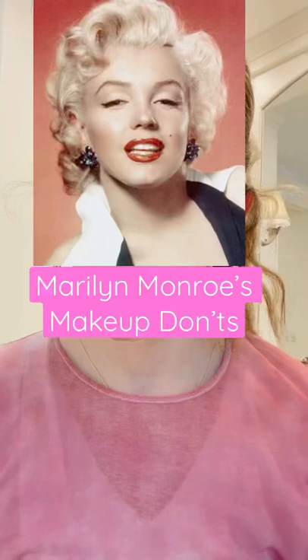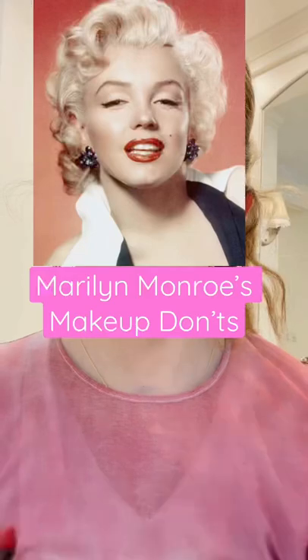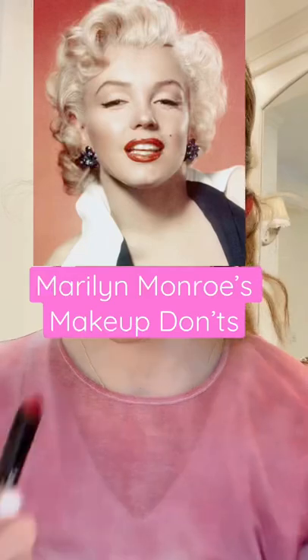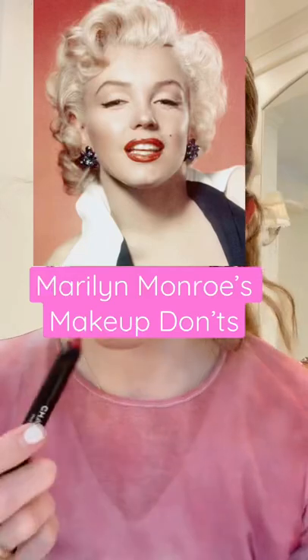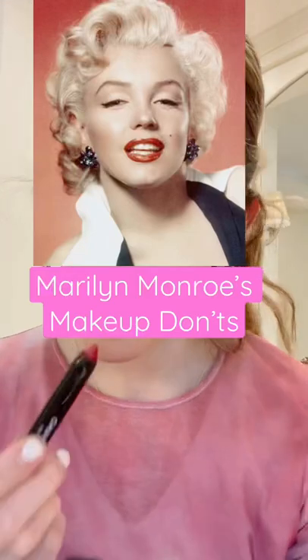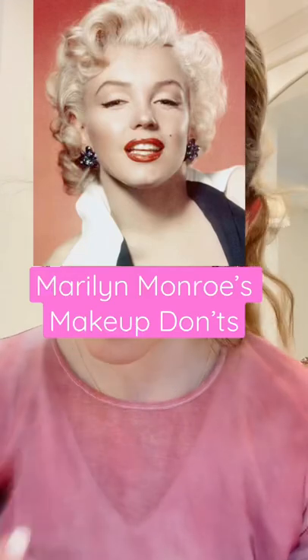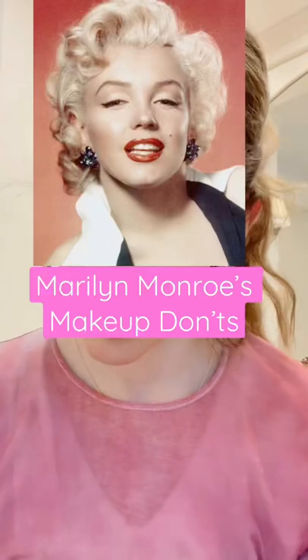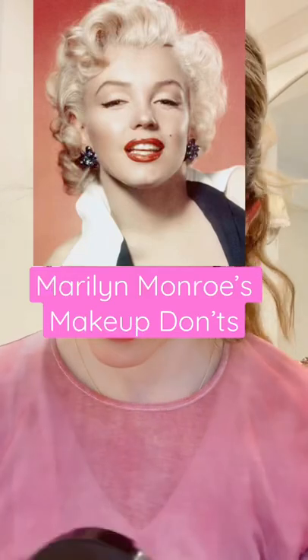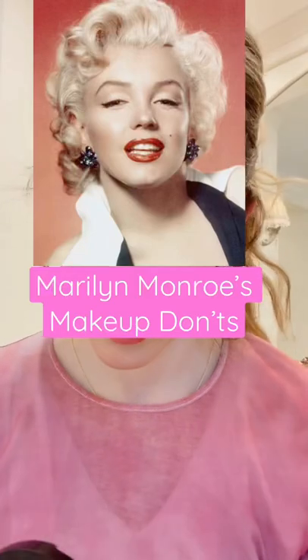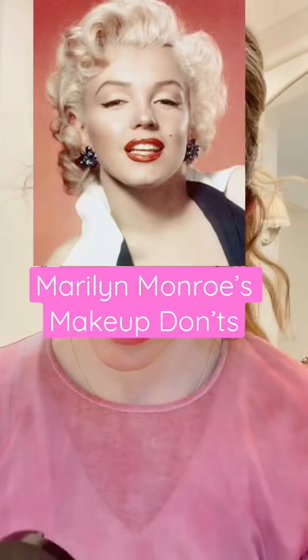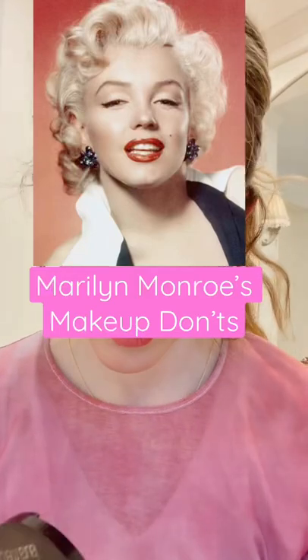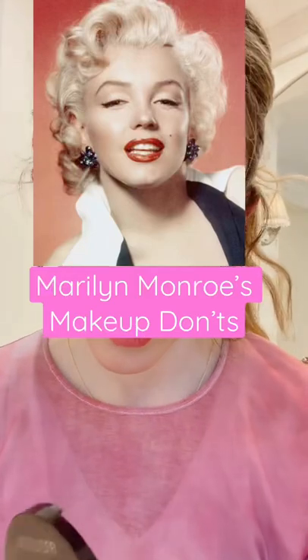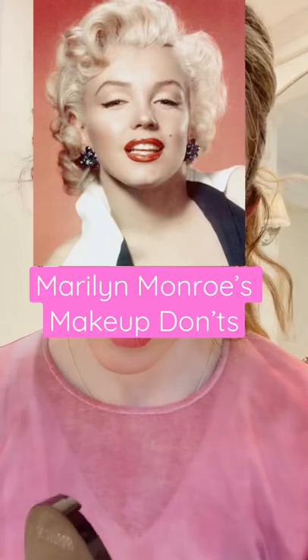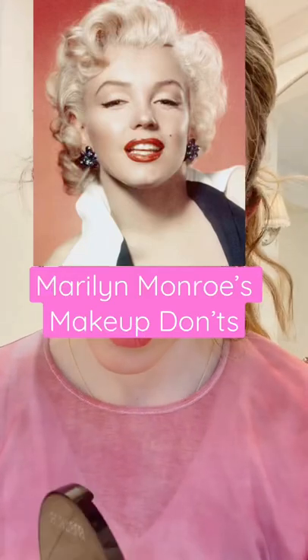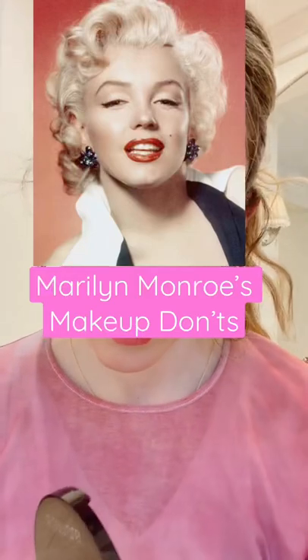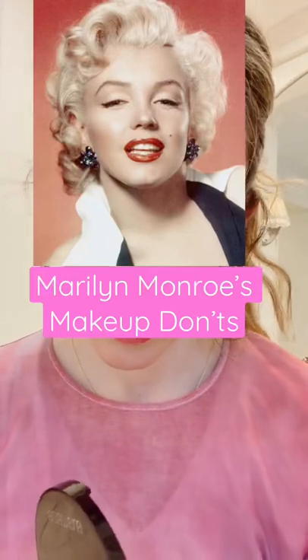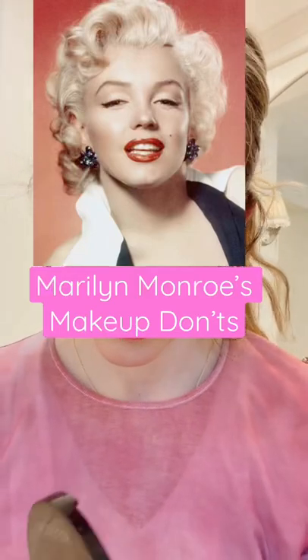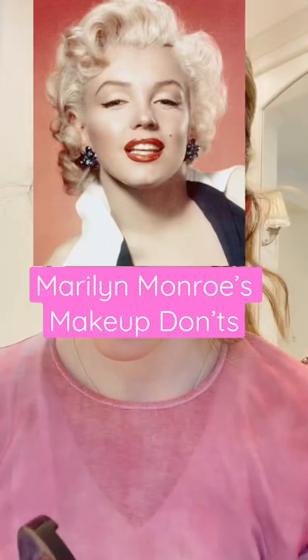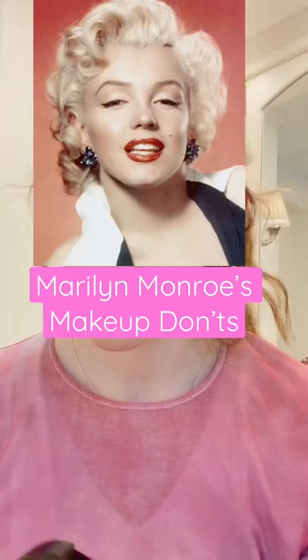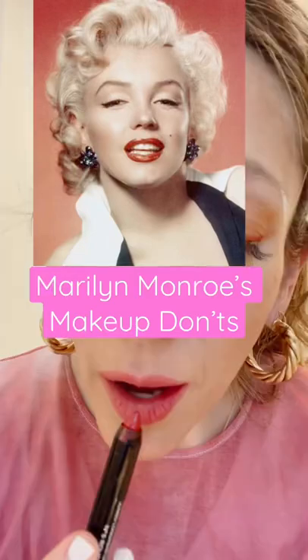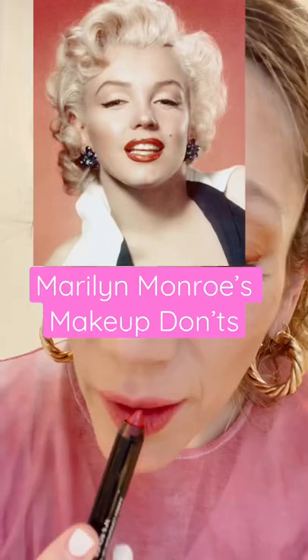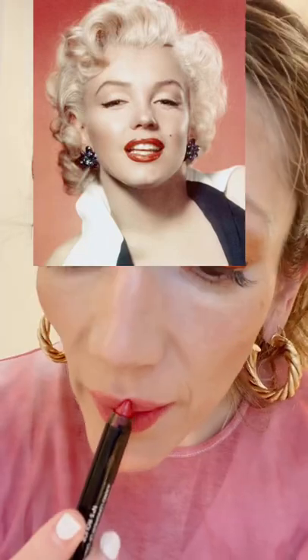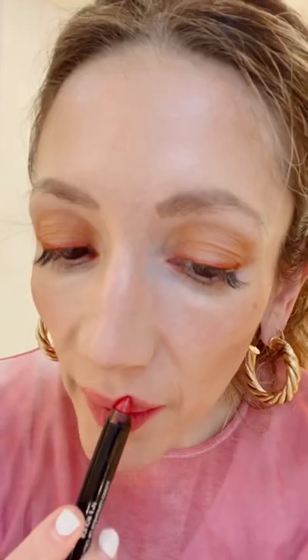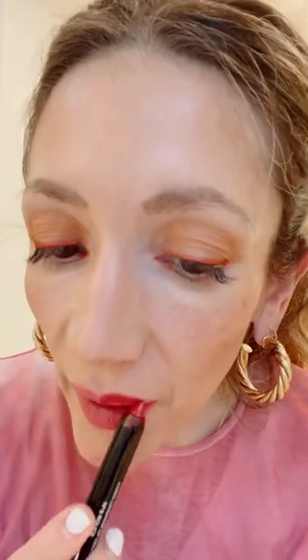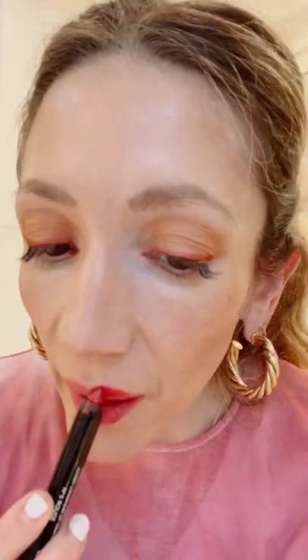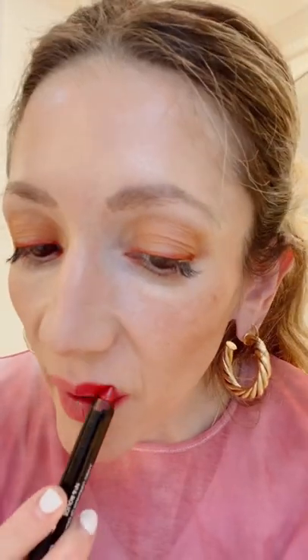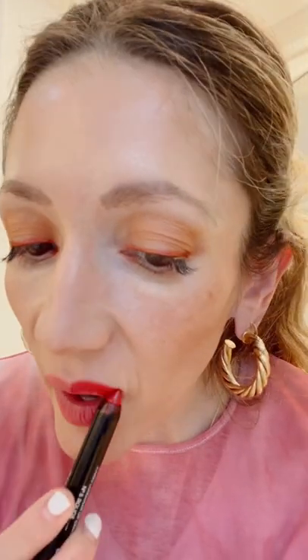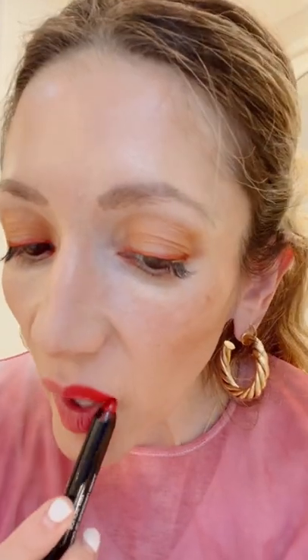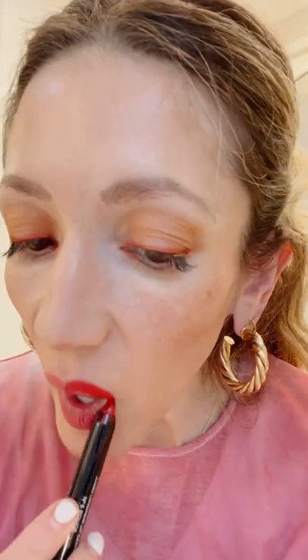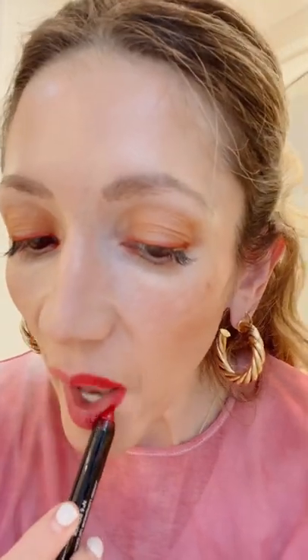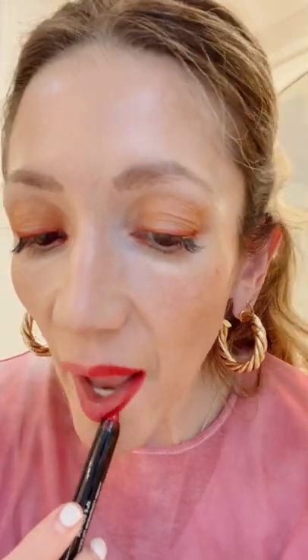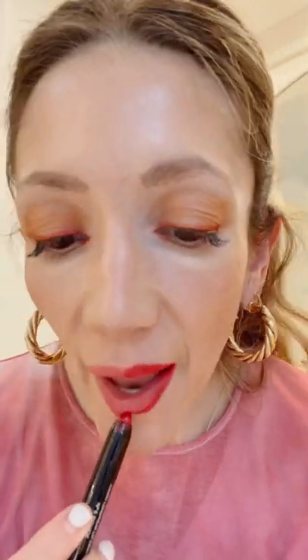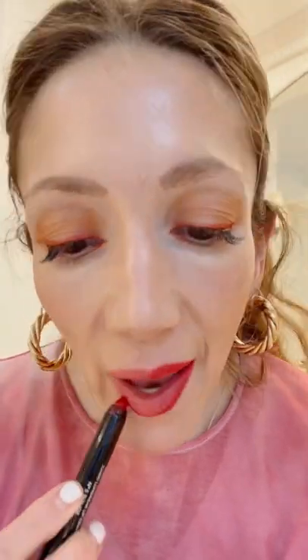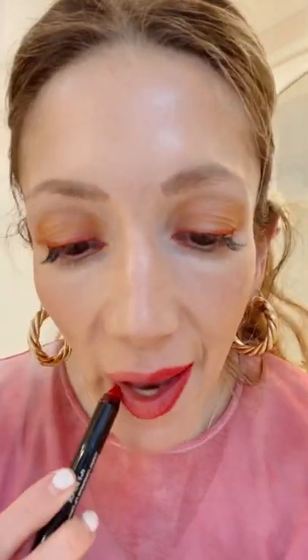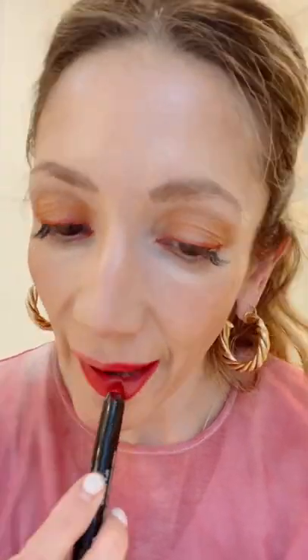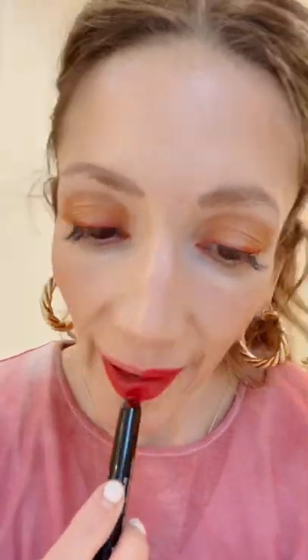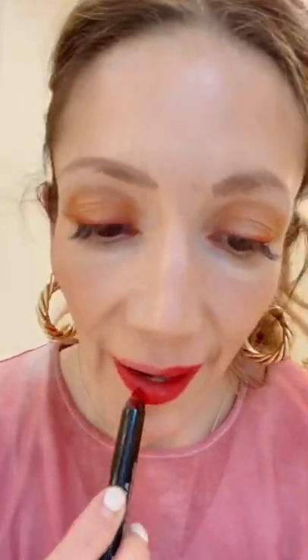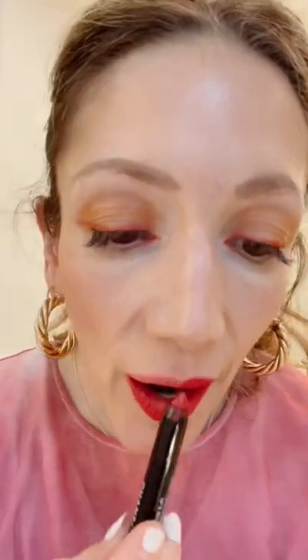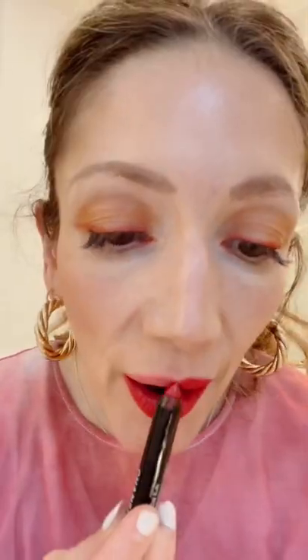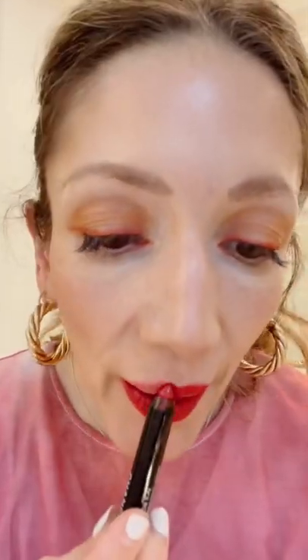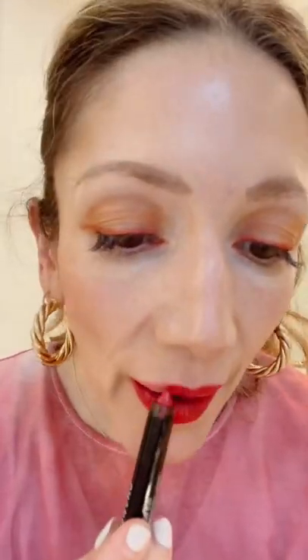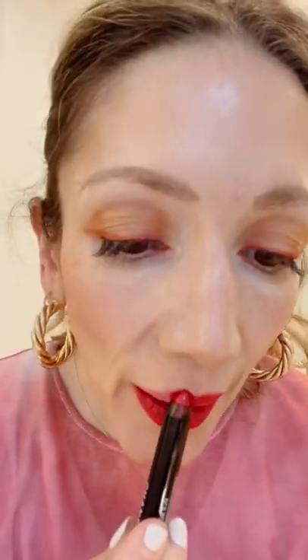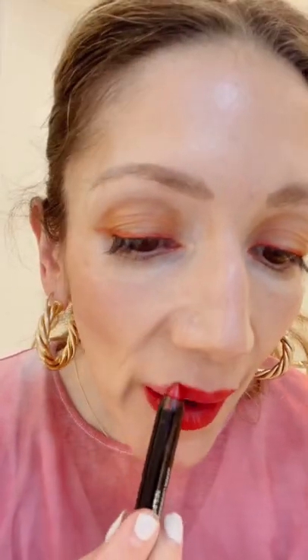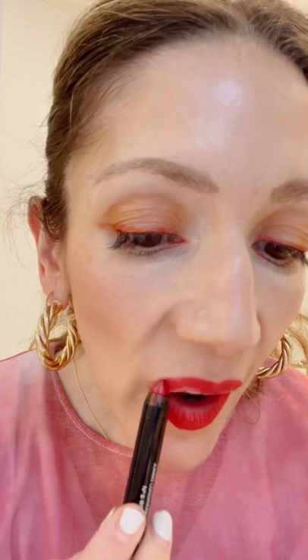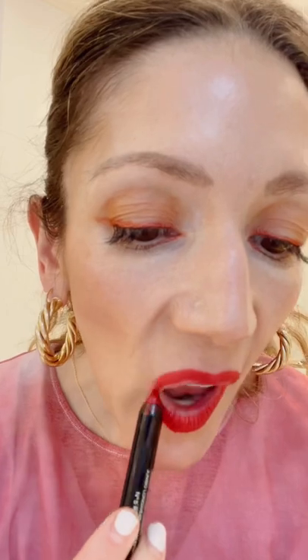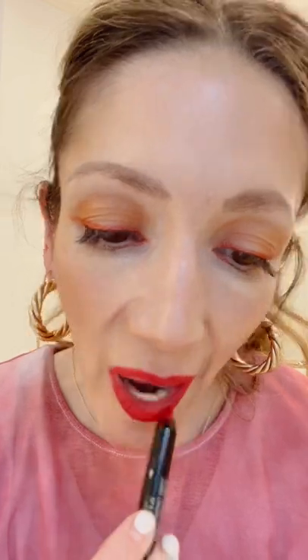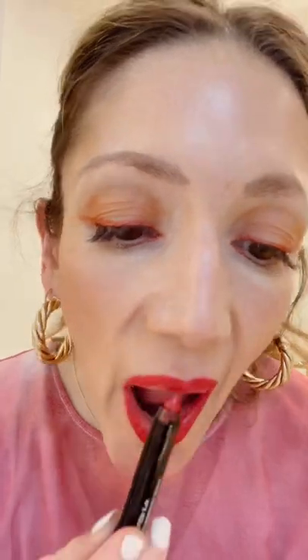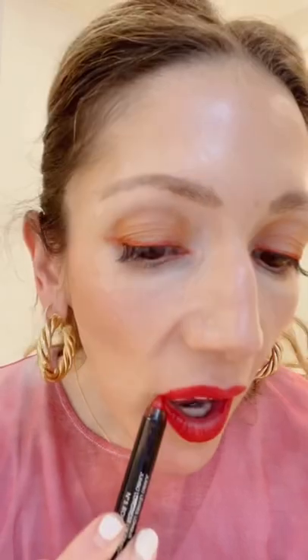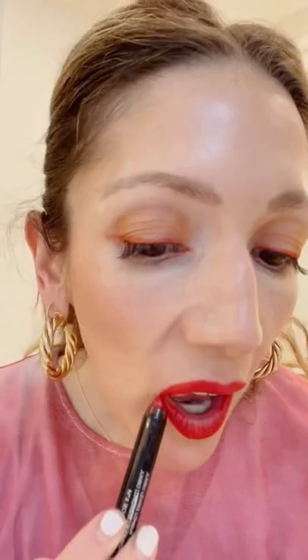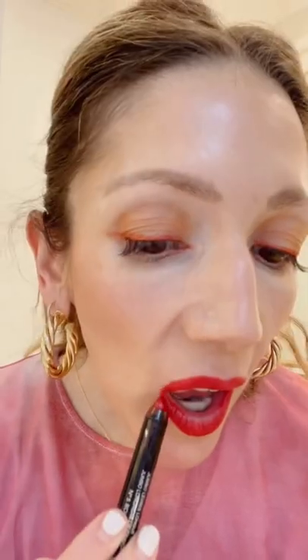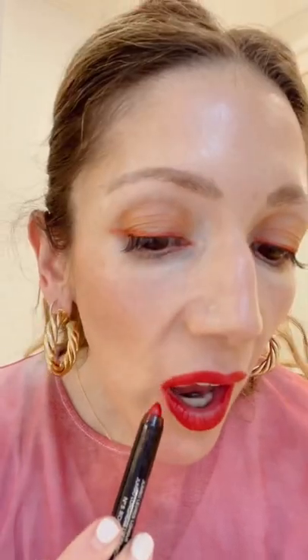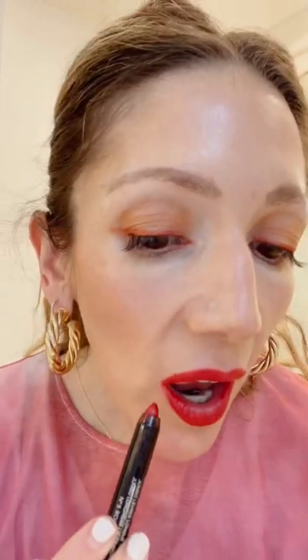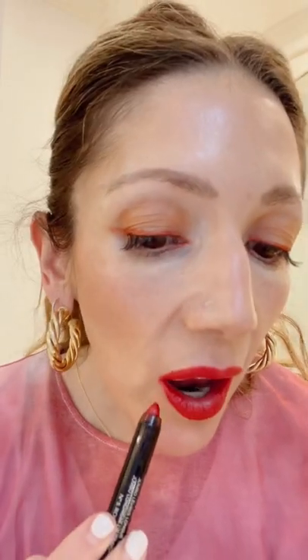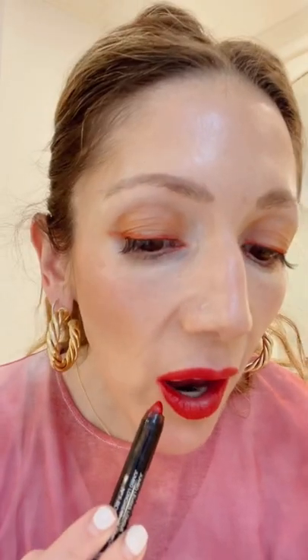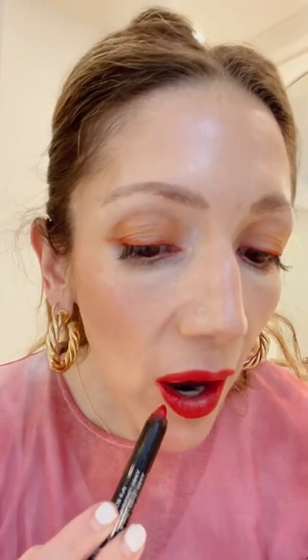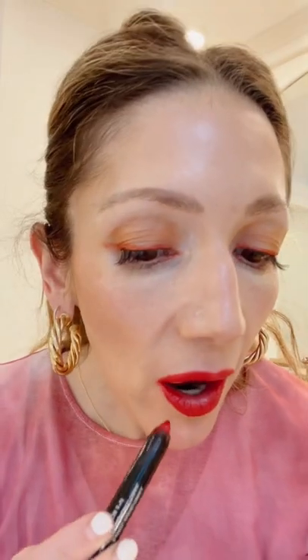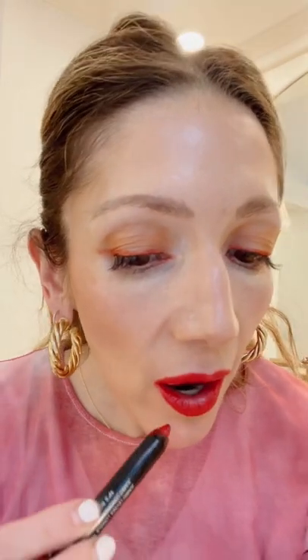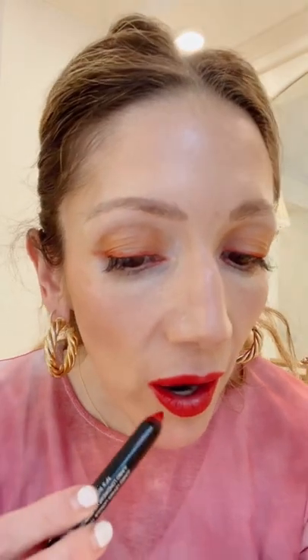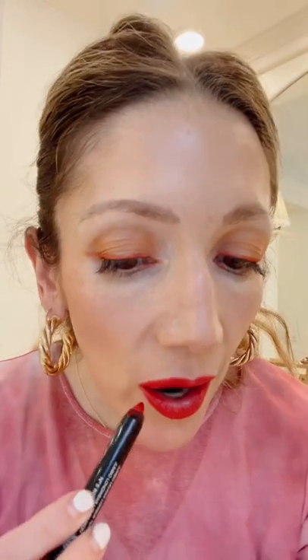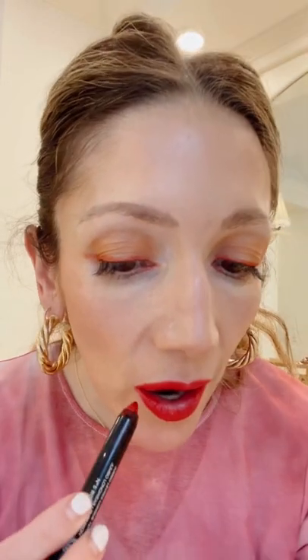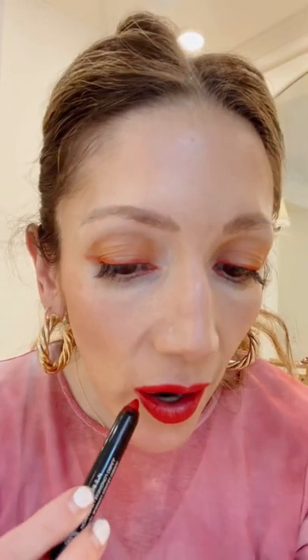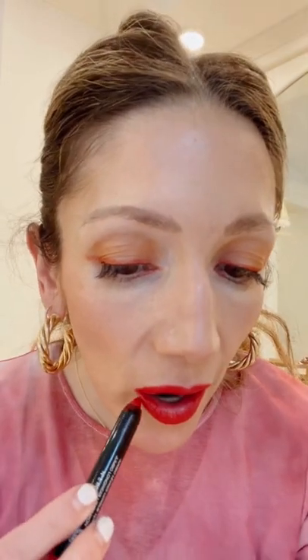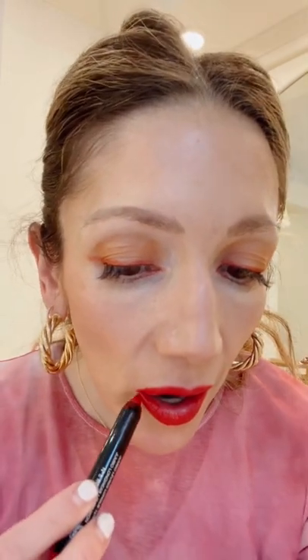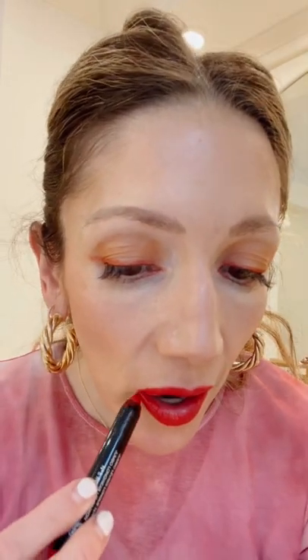Marilyn Monroe did all the makeup no-nos to get her legendary sexy lips. First, she overlined her lips. I'm using Chanel's Lip Crayon in the color Excess.